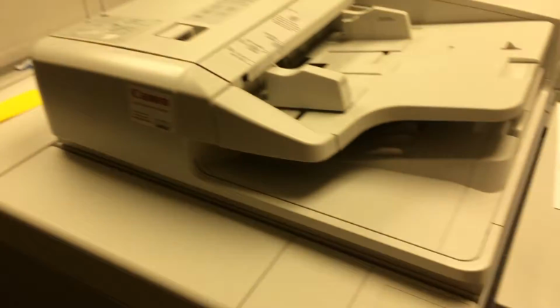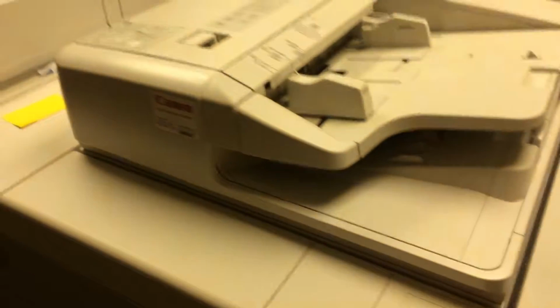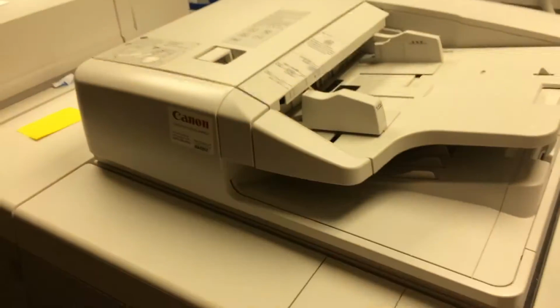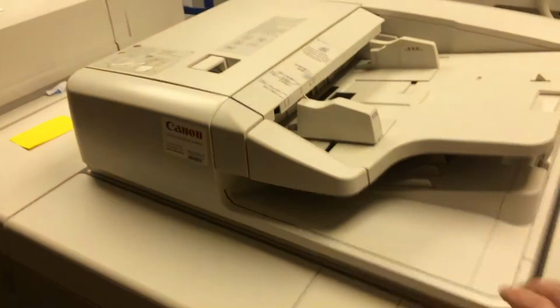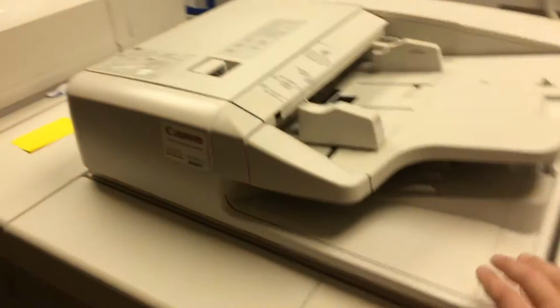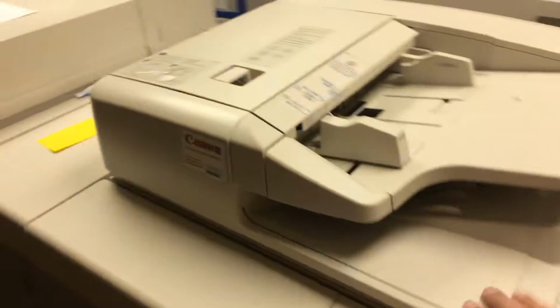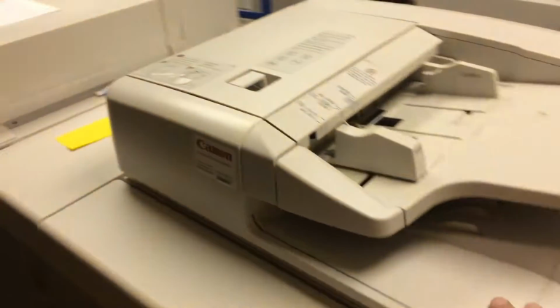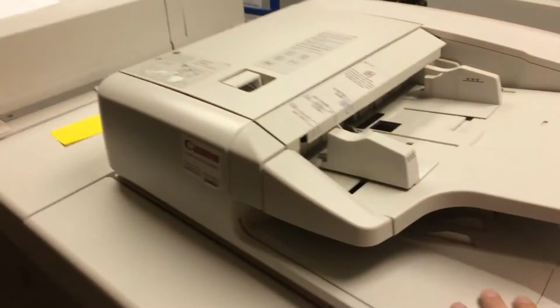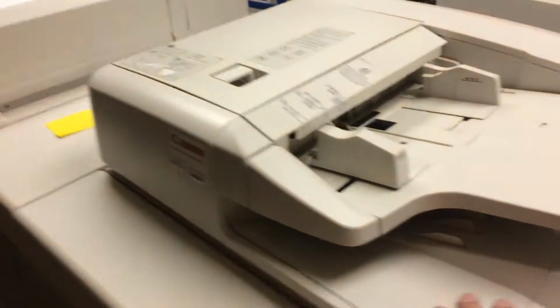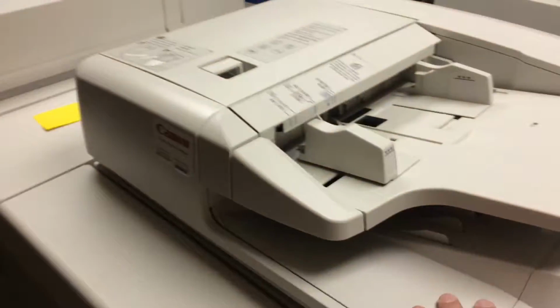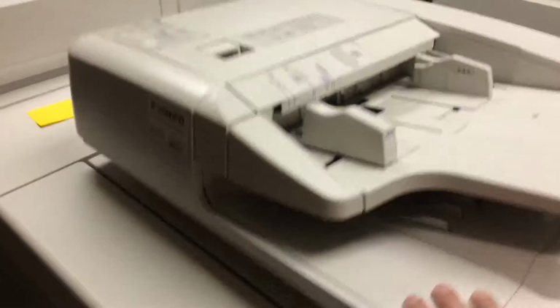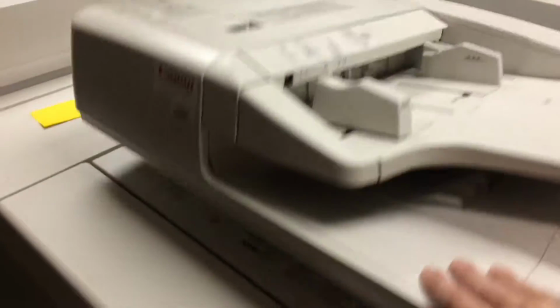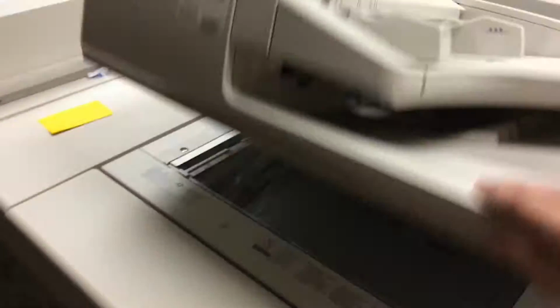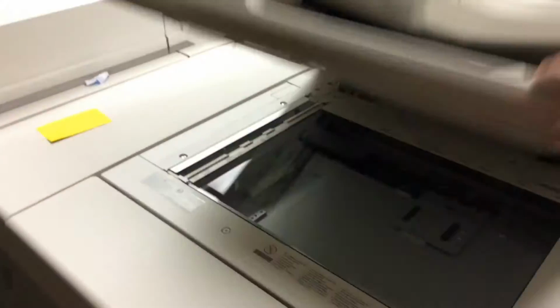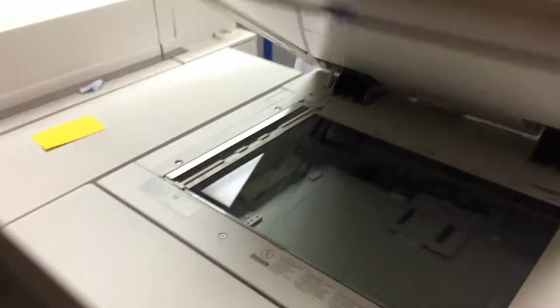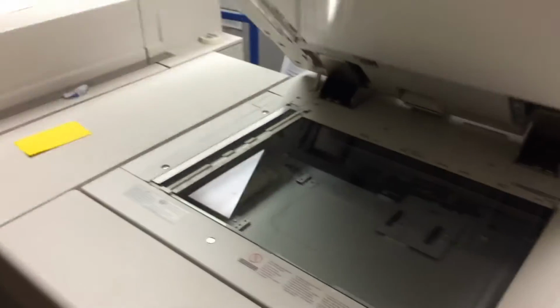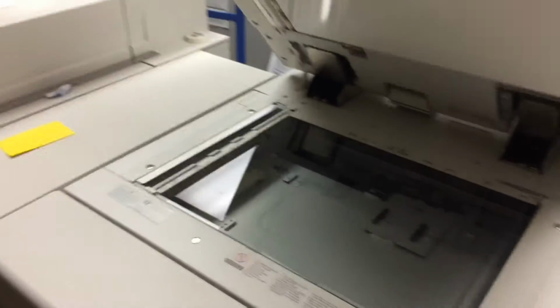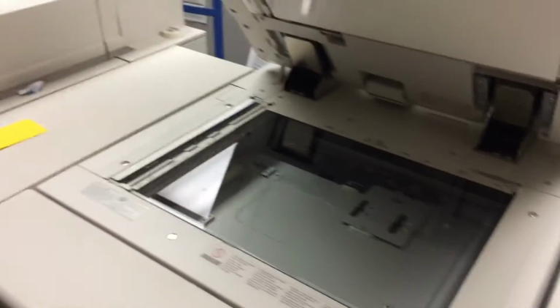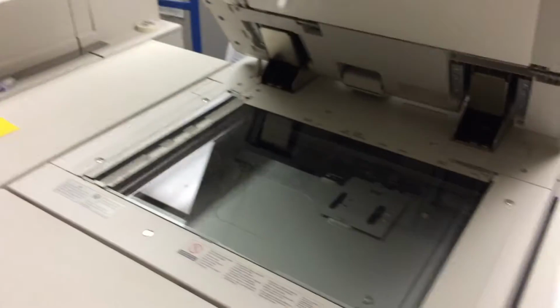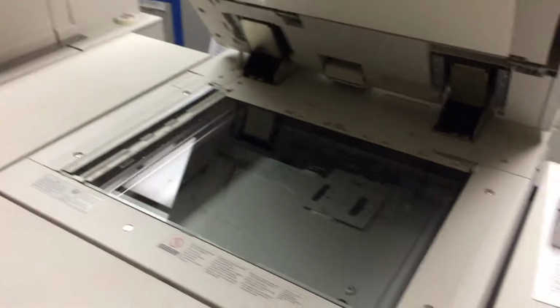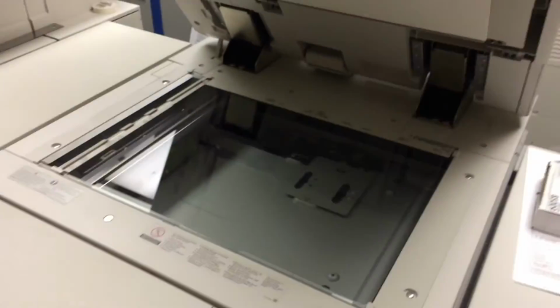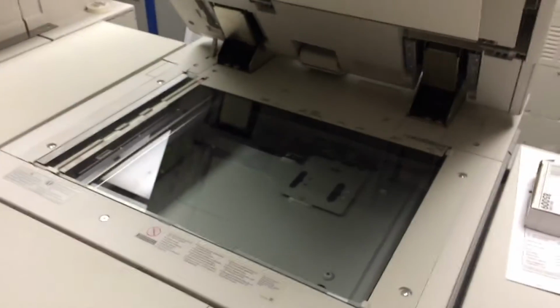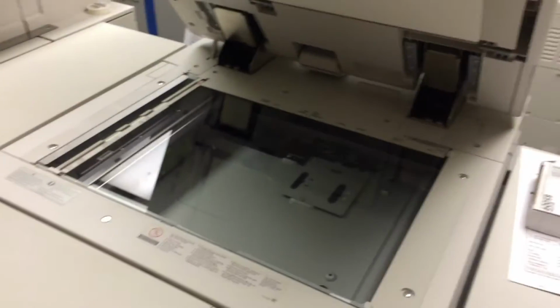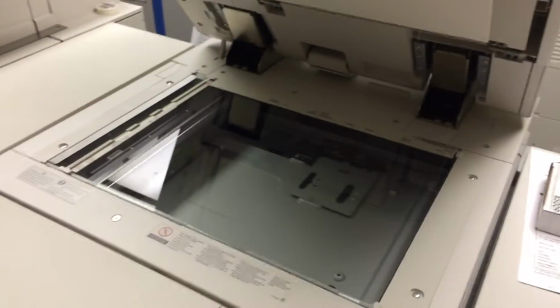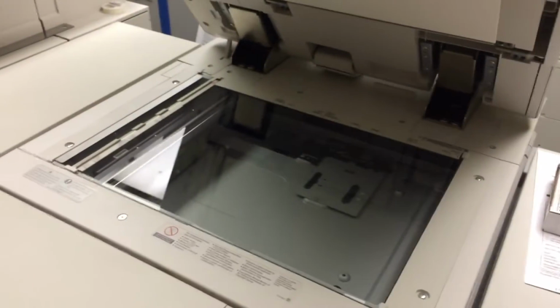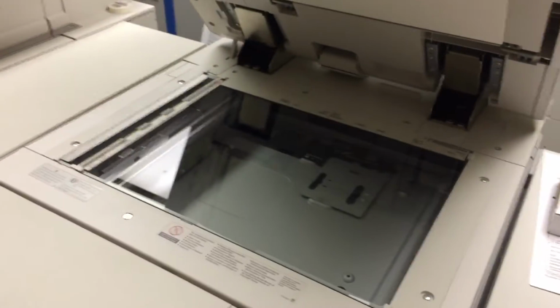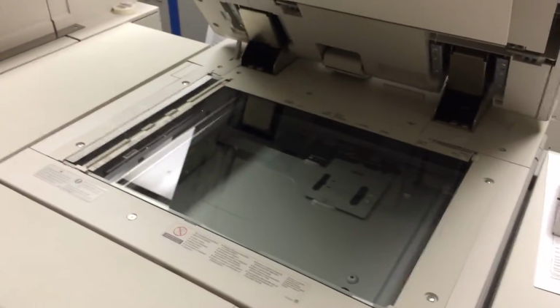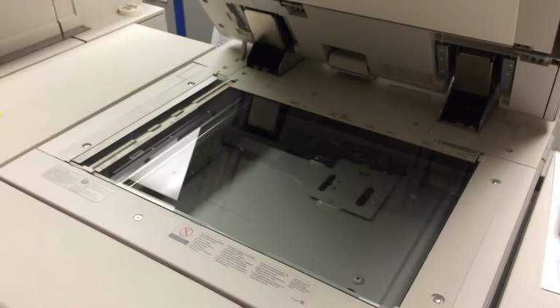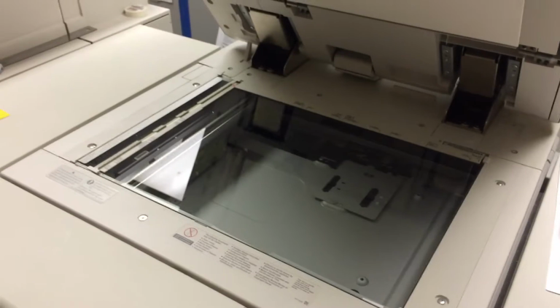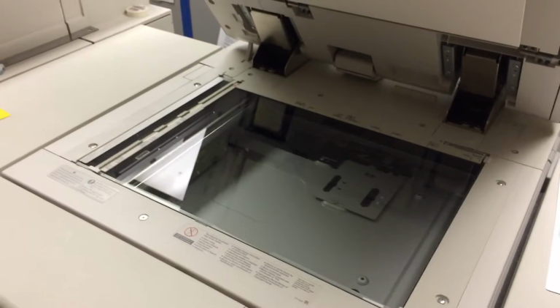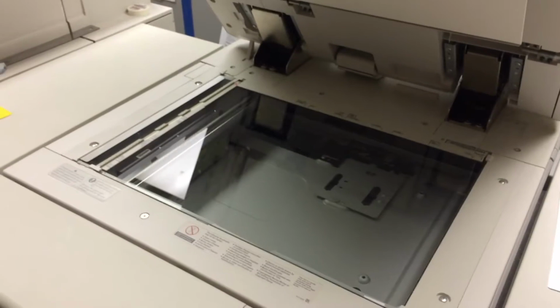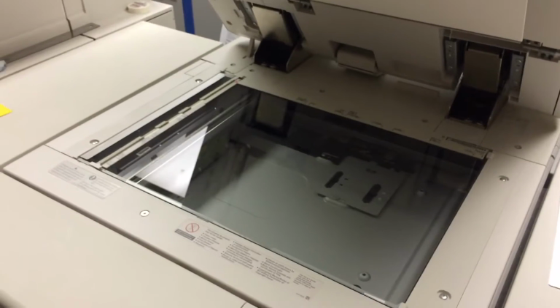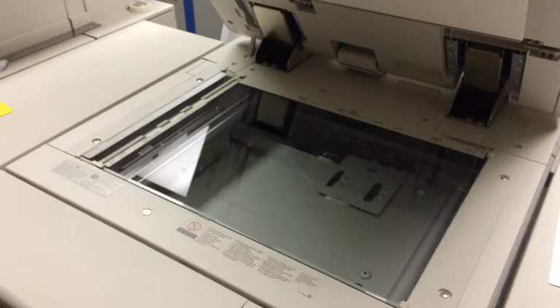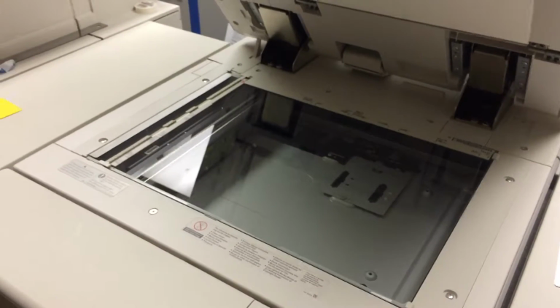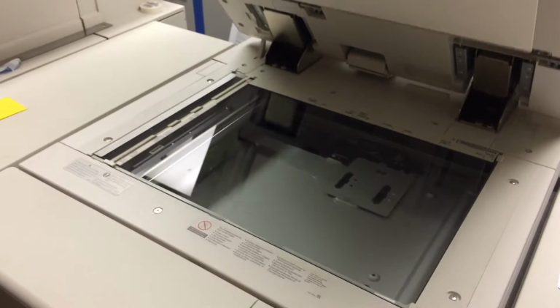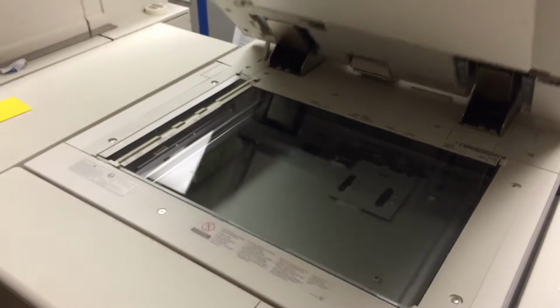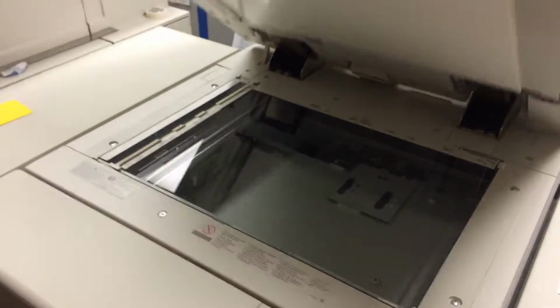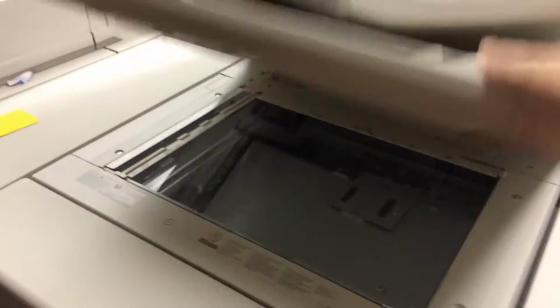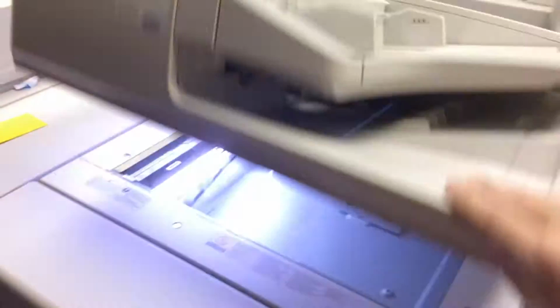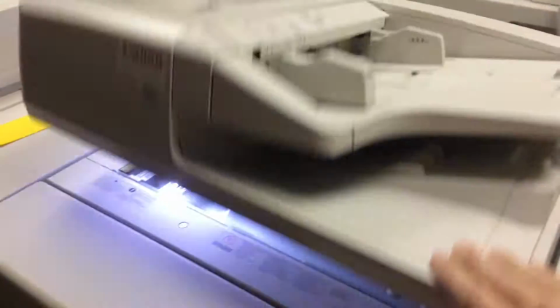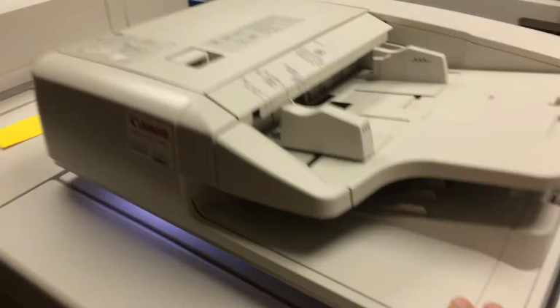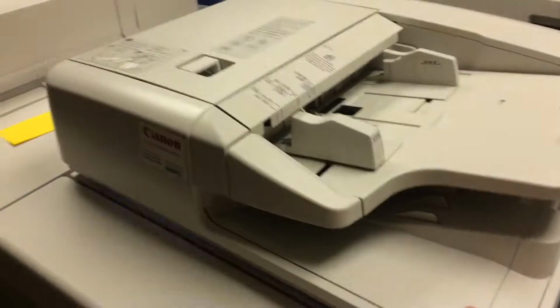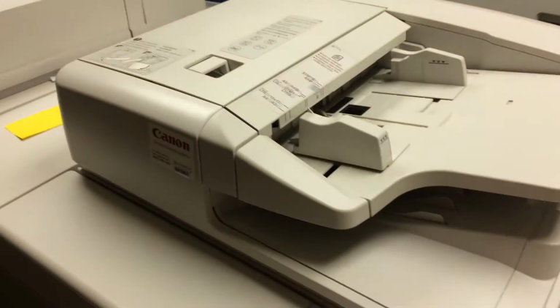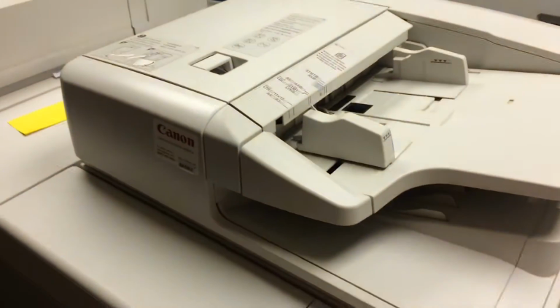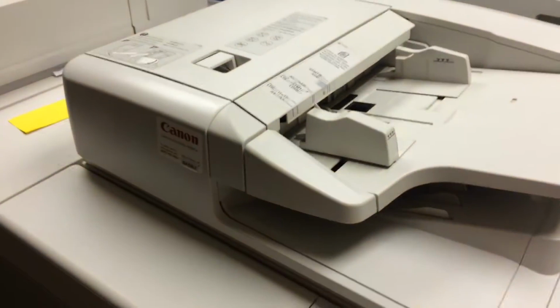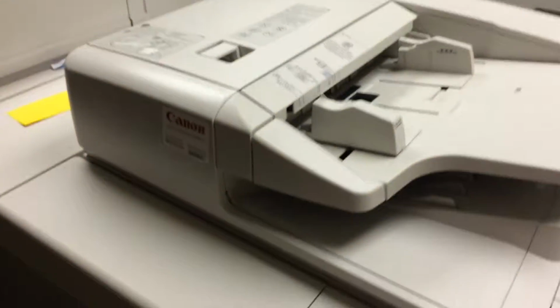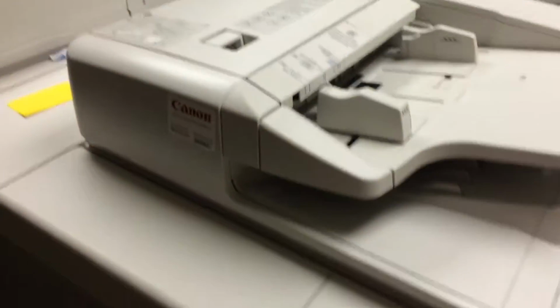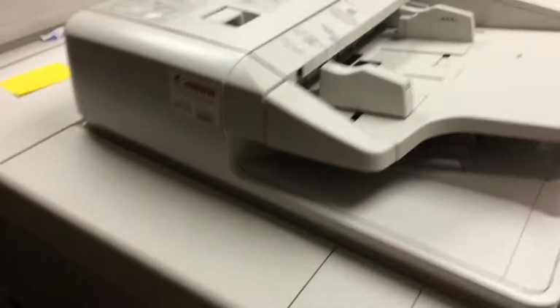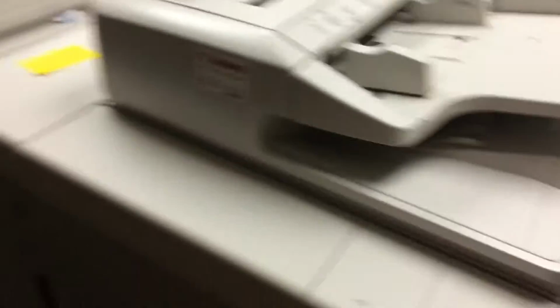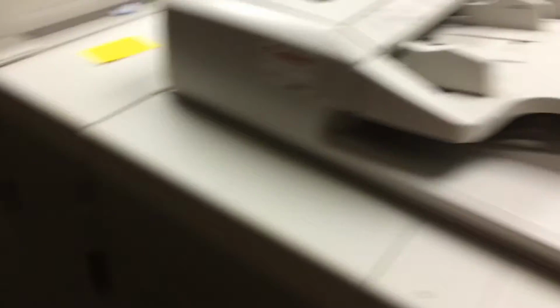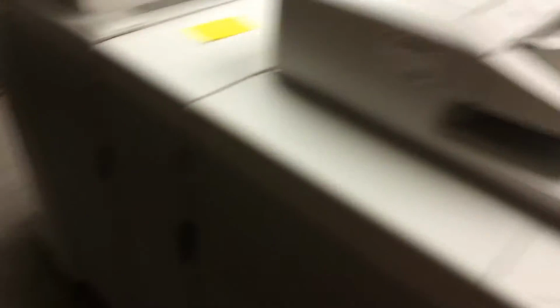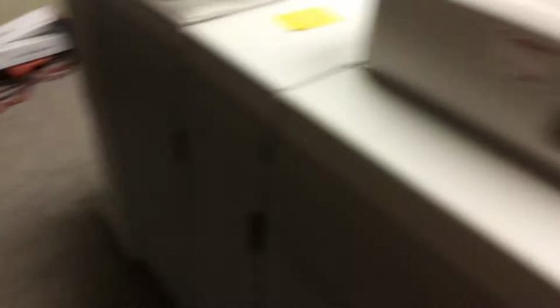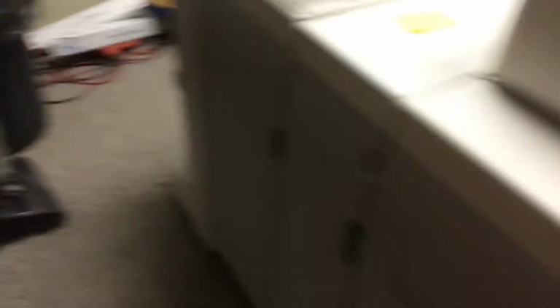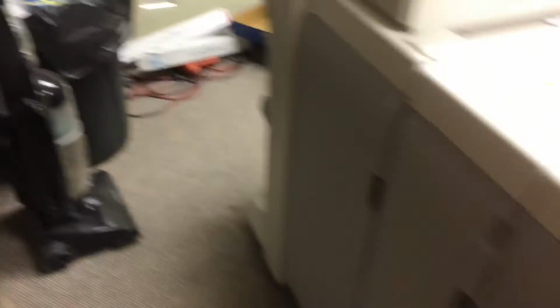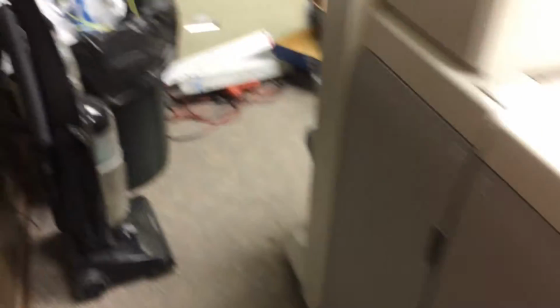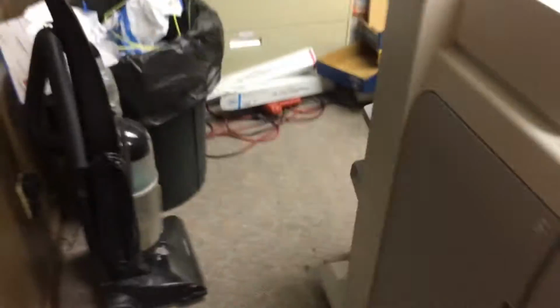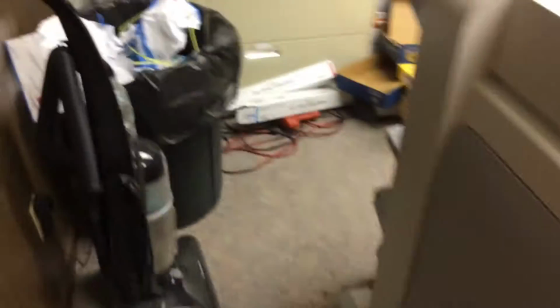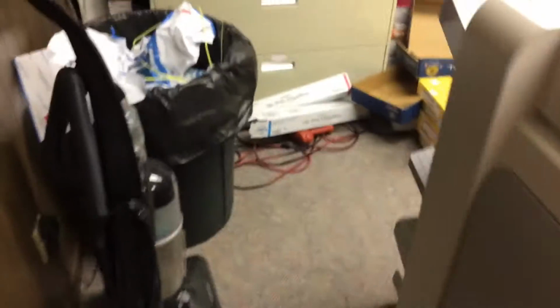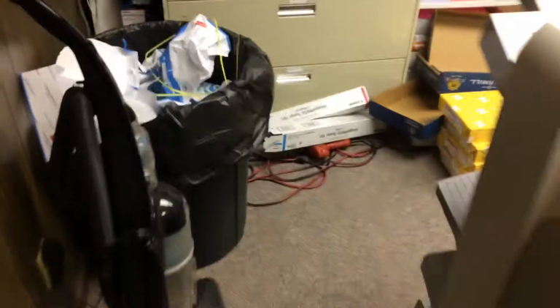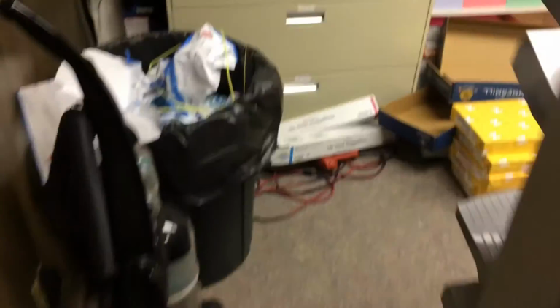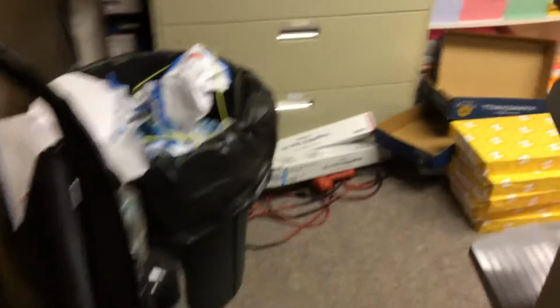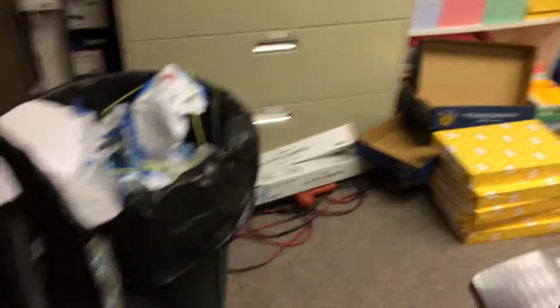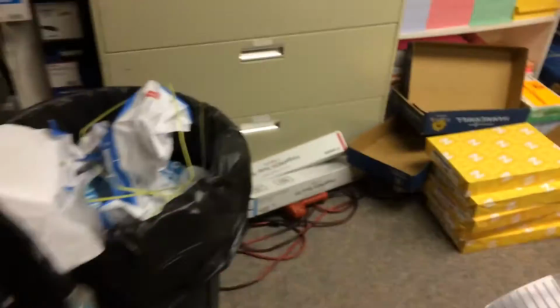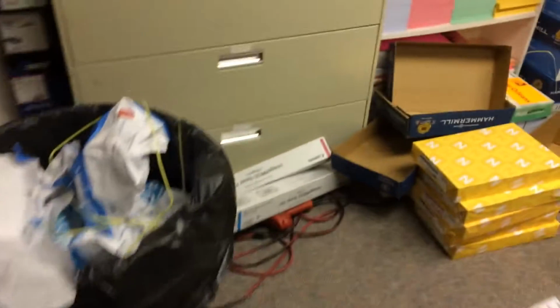These have scanners, make copies, do scans, do prints — both are production machines.